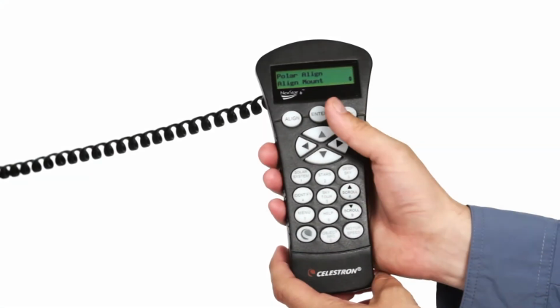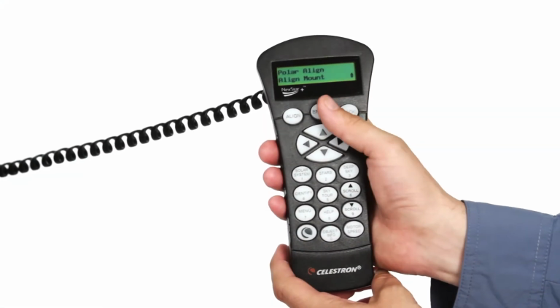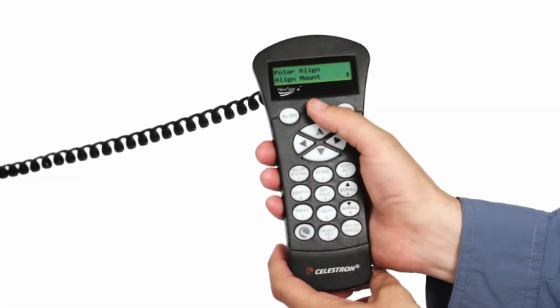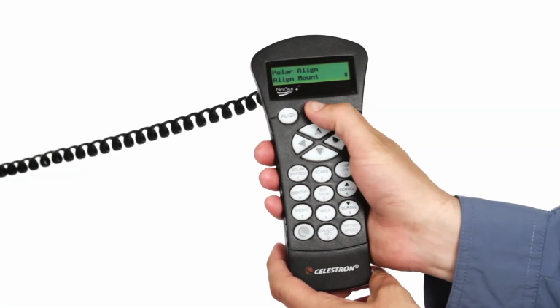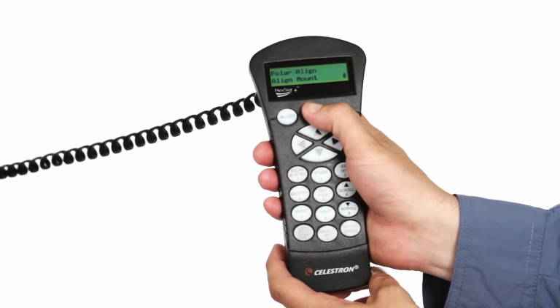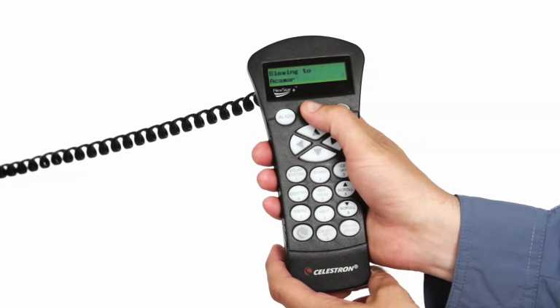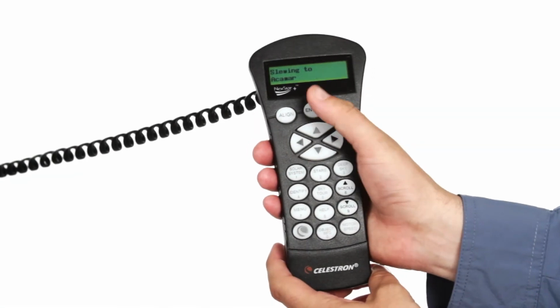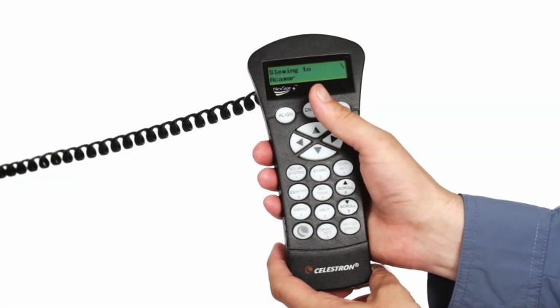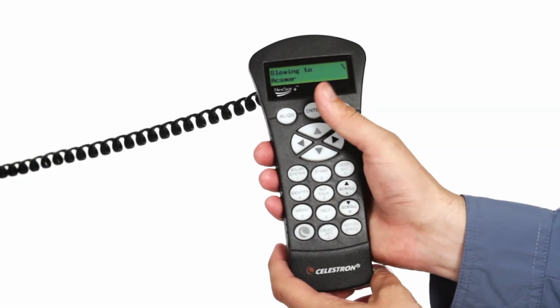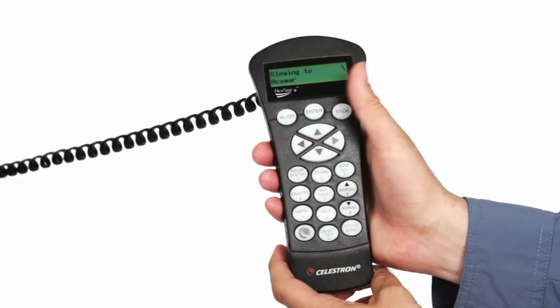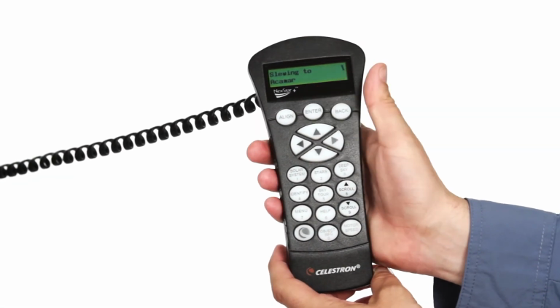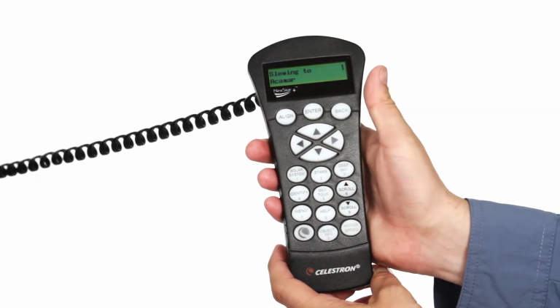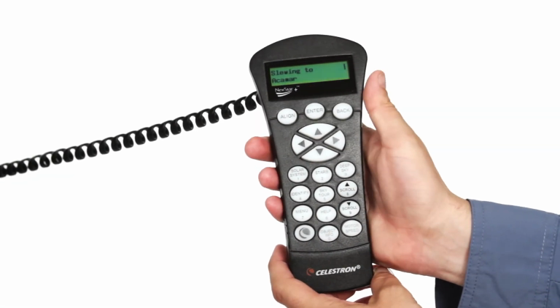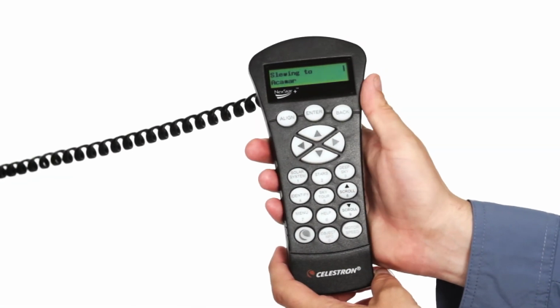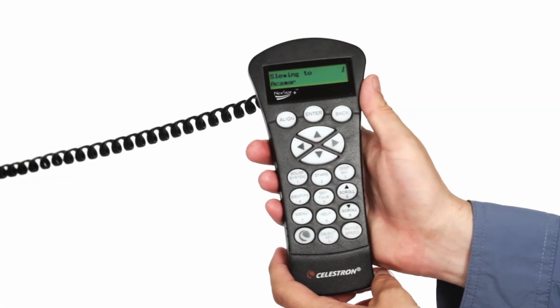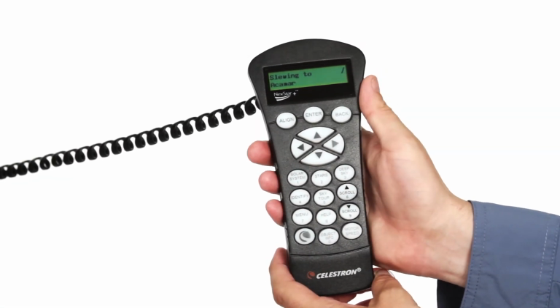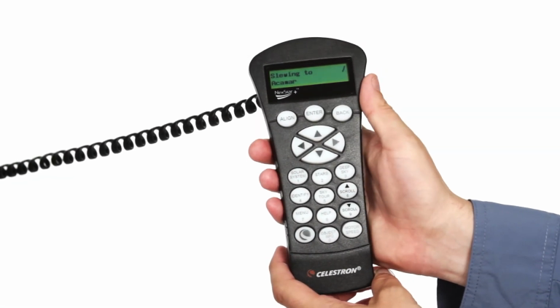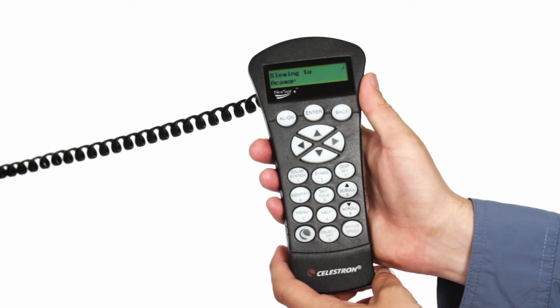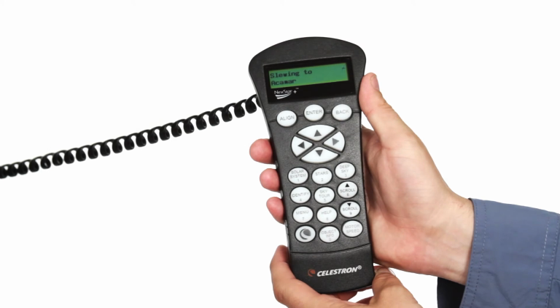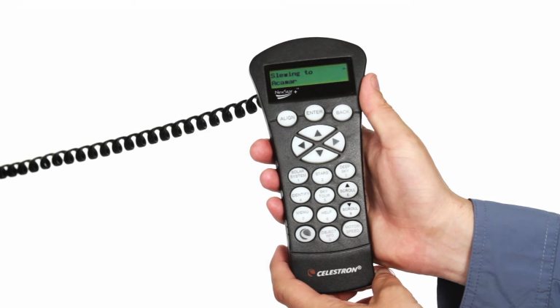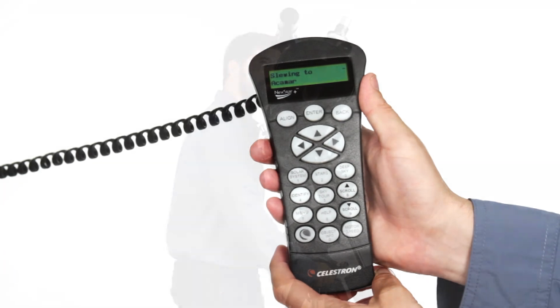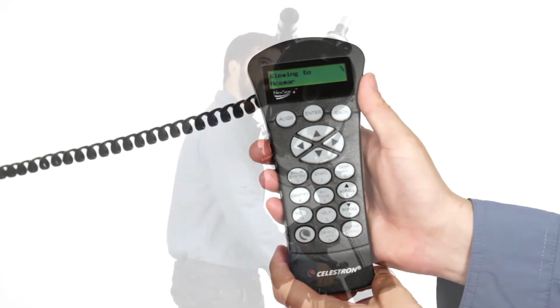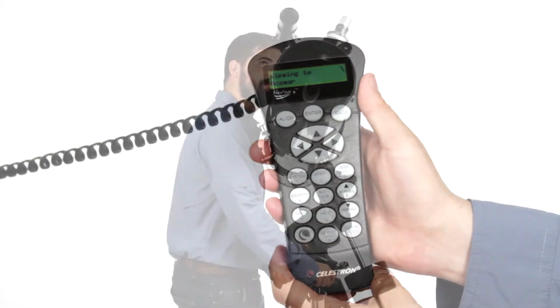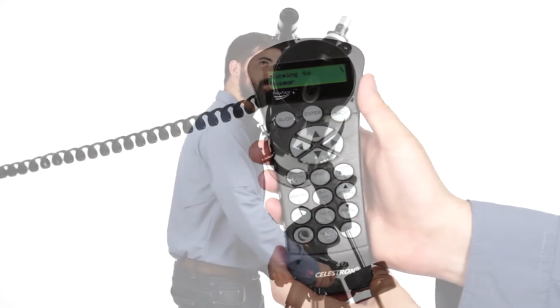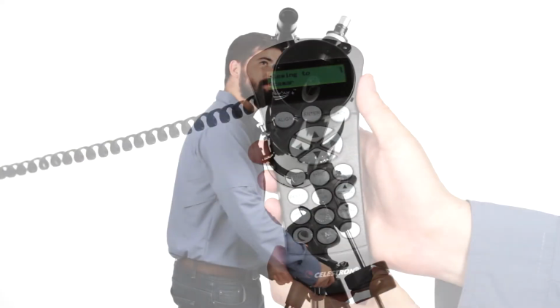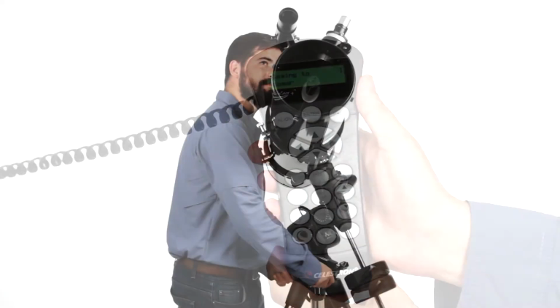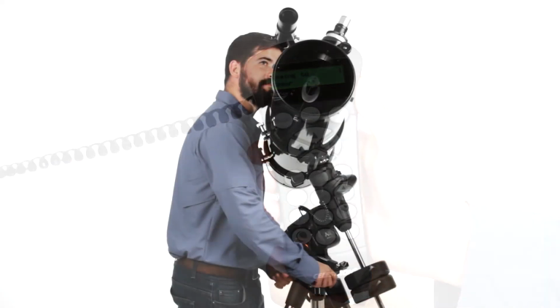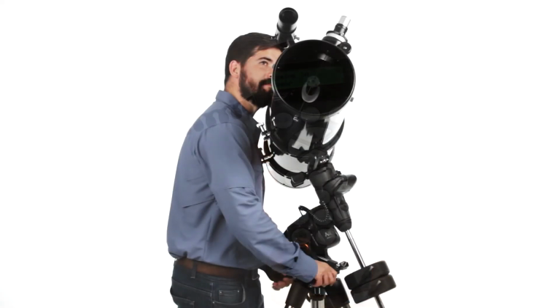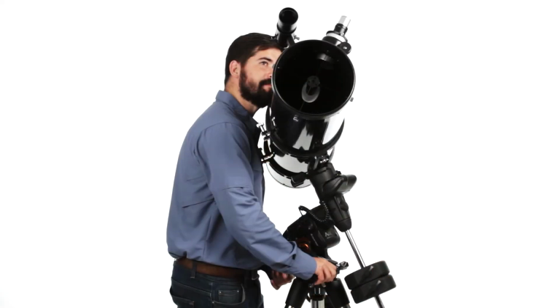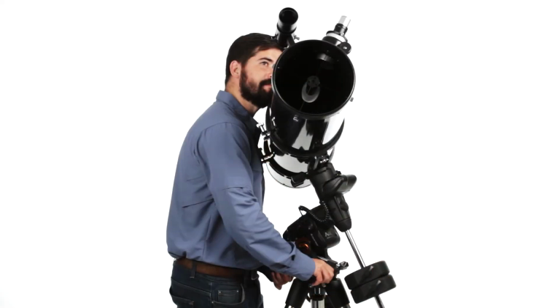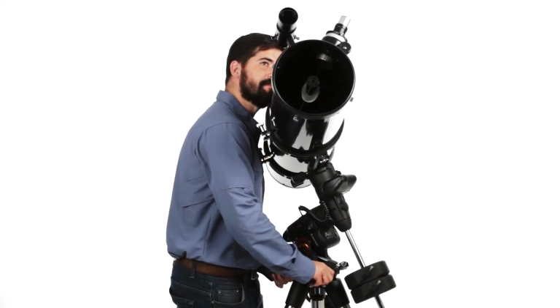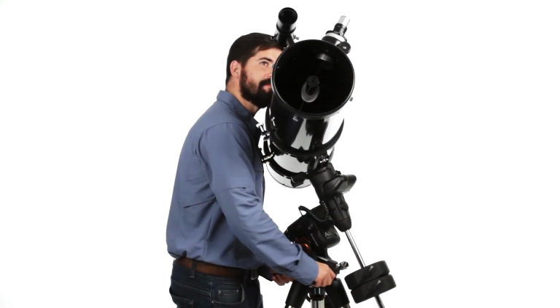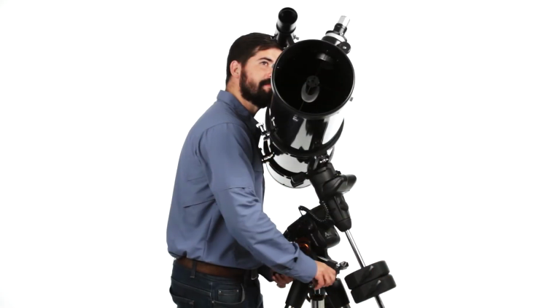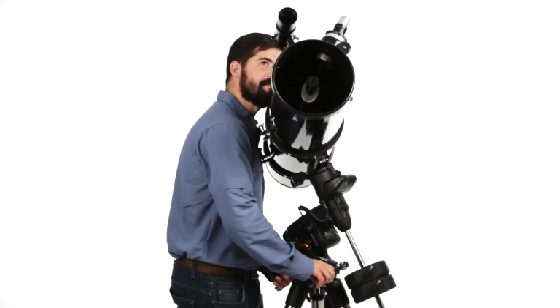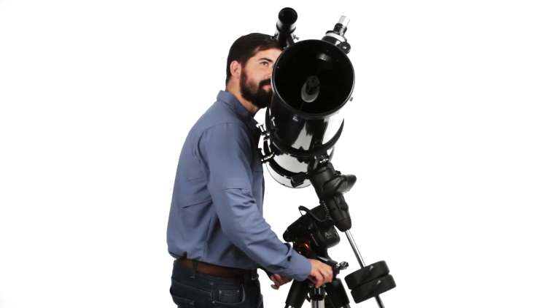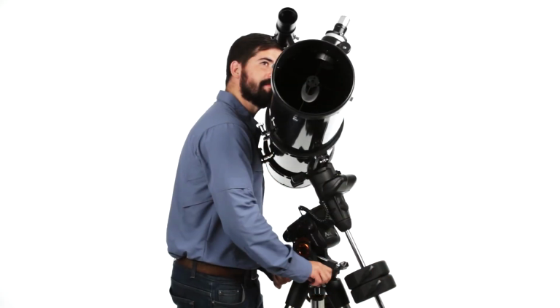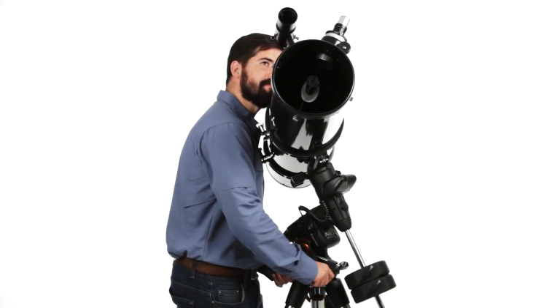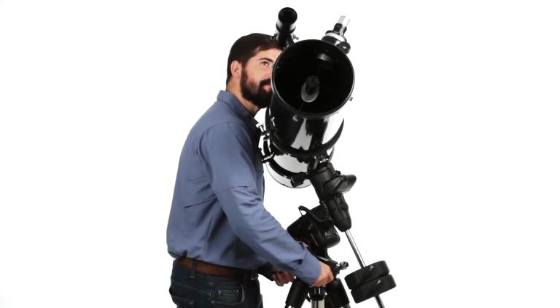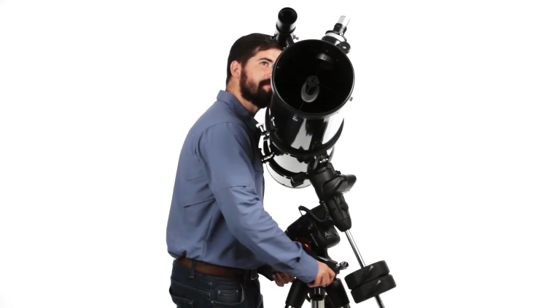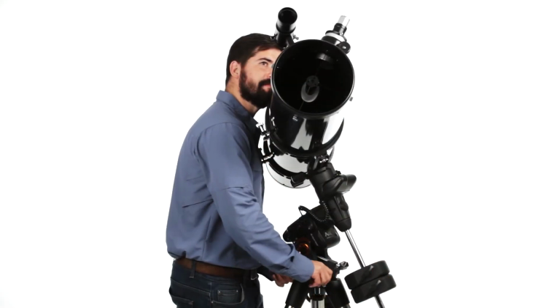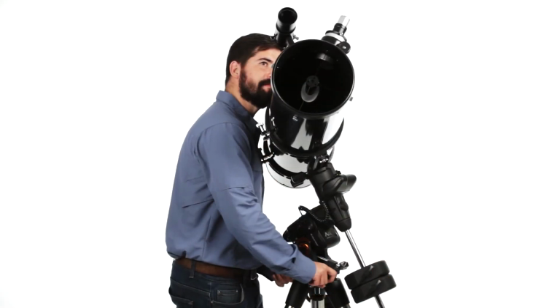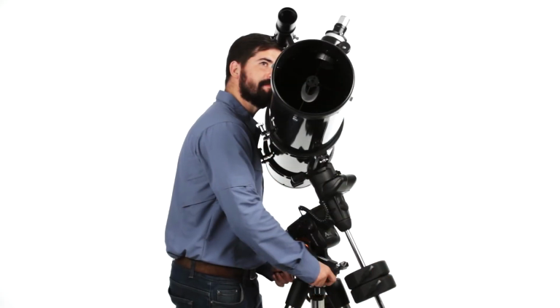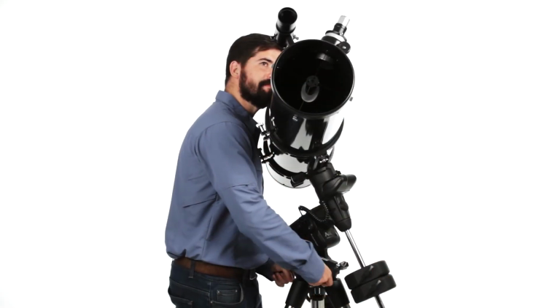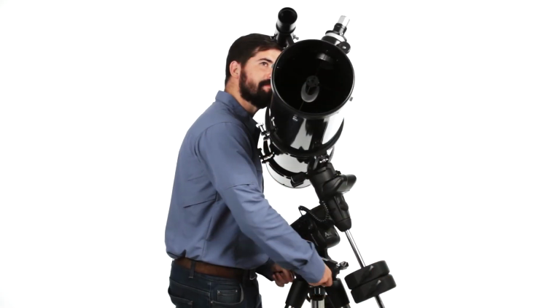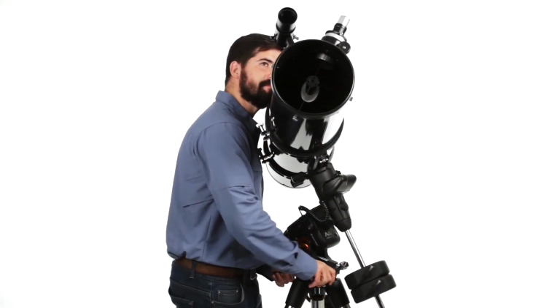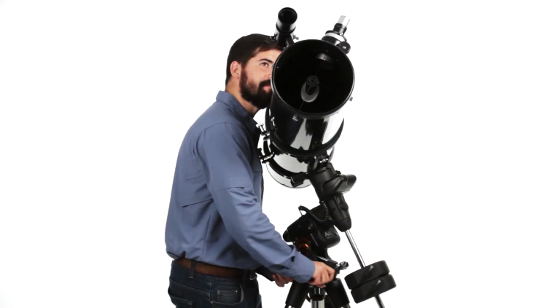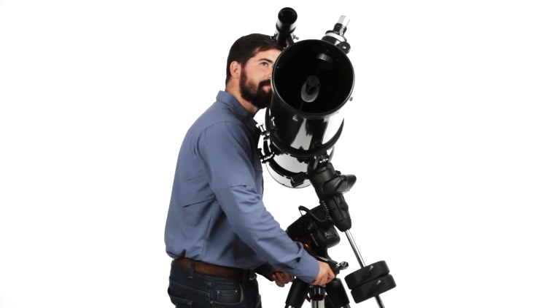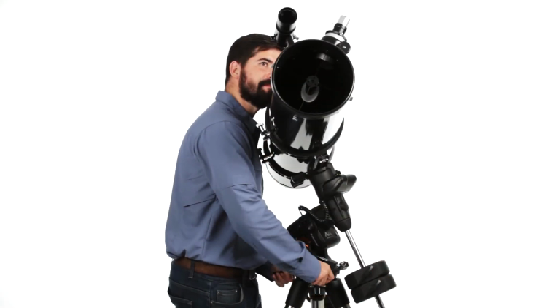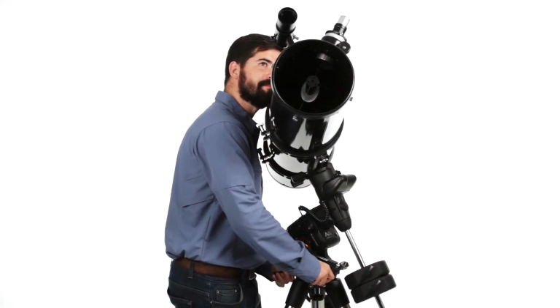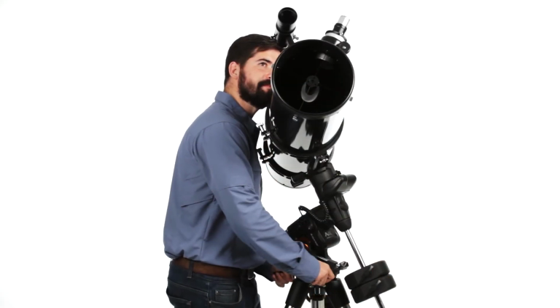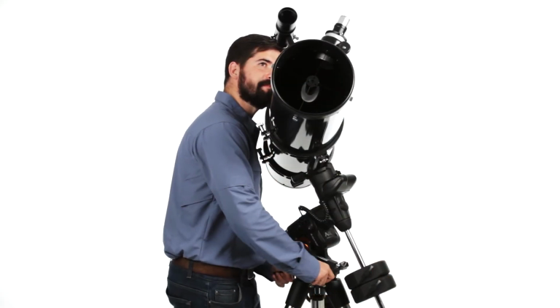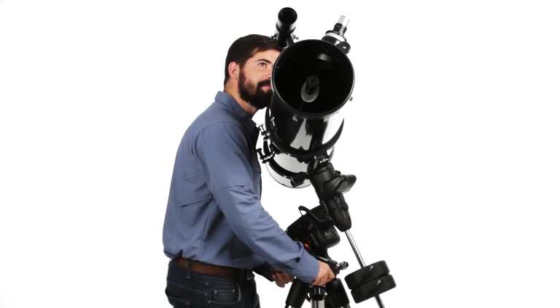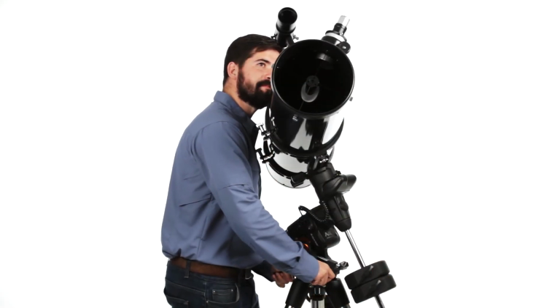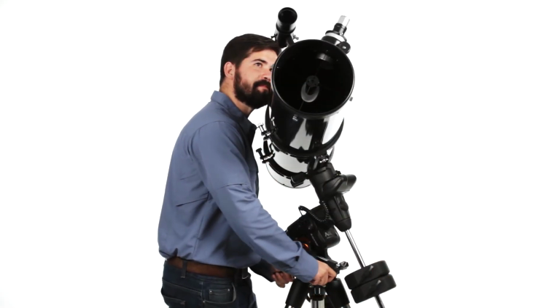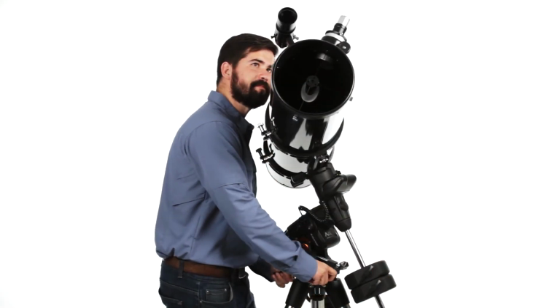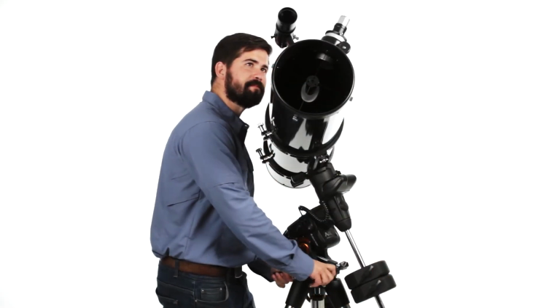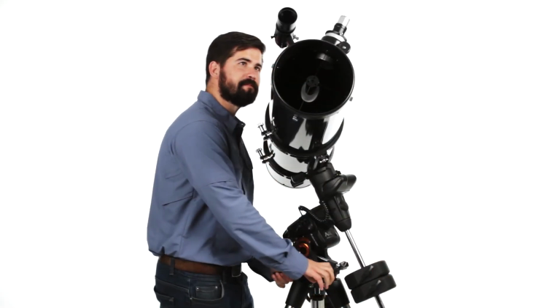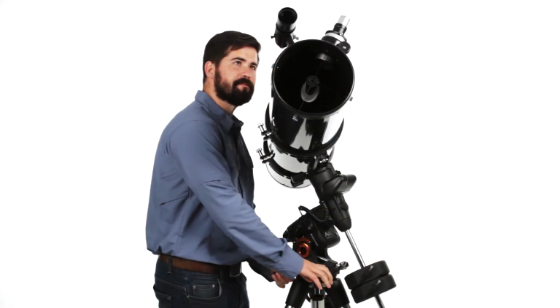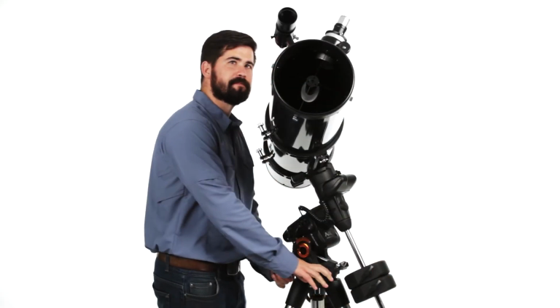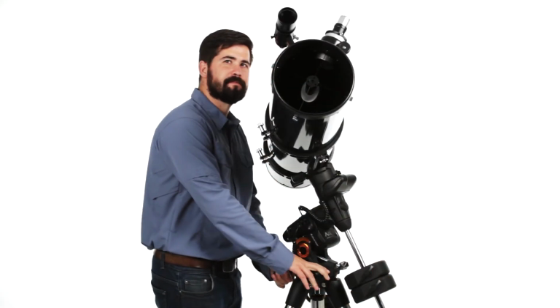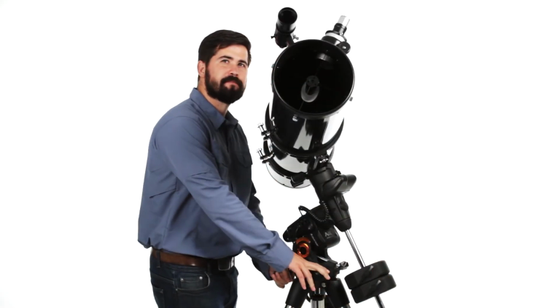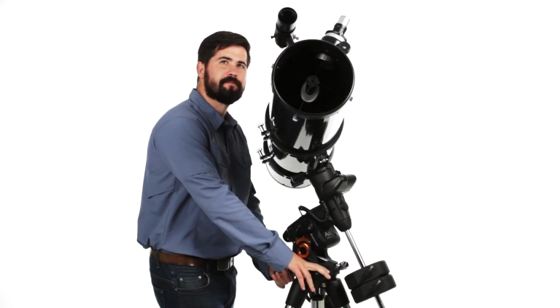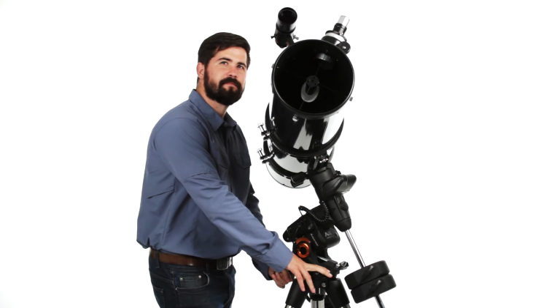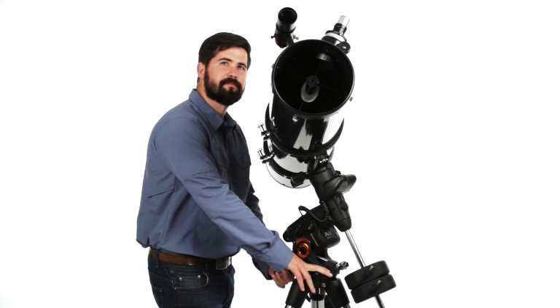Celestron's proprietary all-star polar alignment has you aligned and ready for an imaging session in minutes, even with an obstructive view of Polaris.